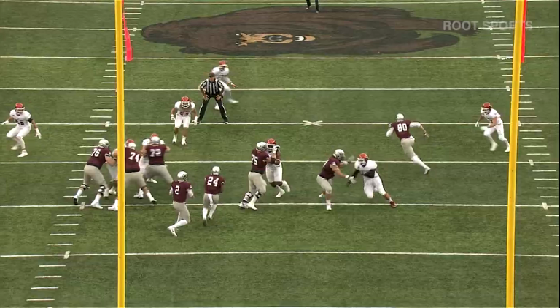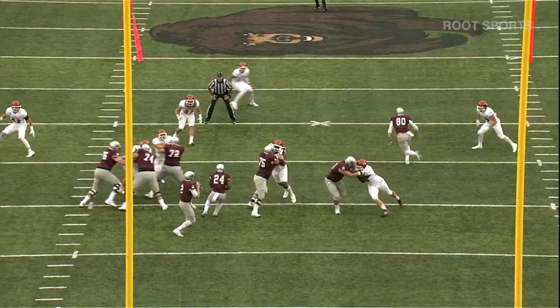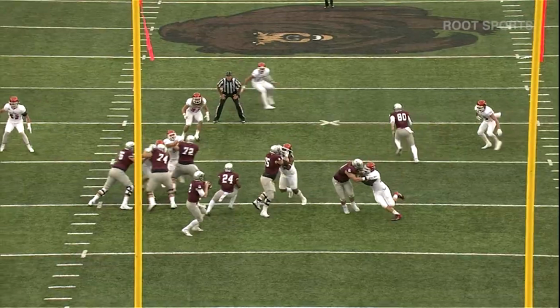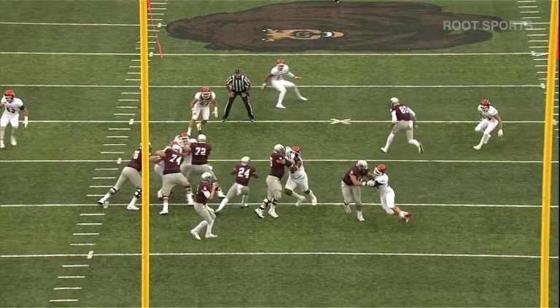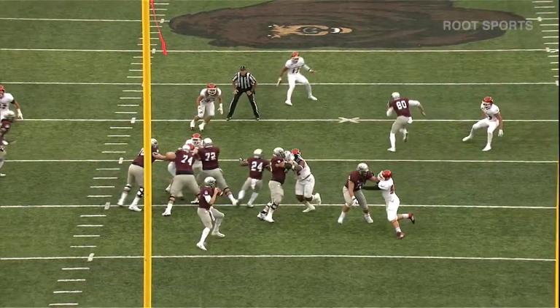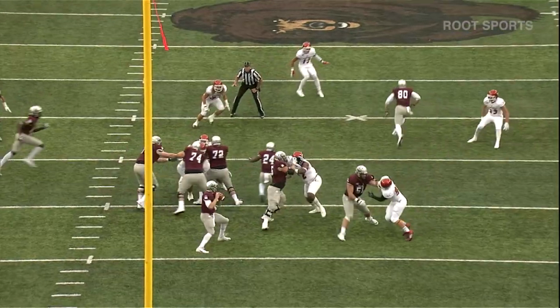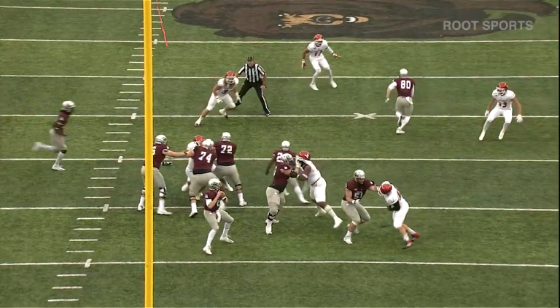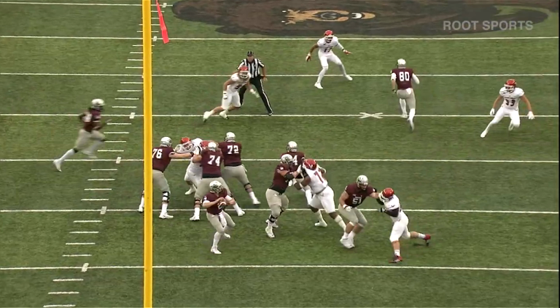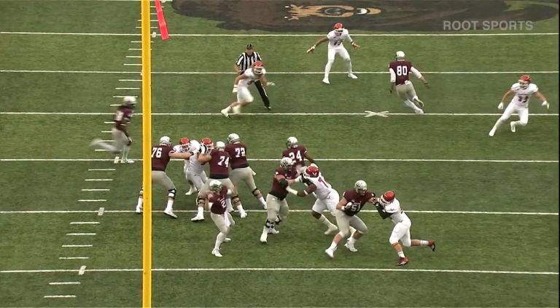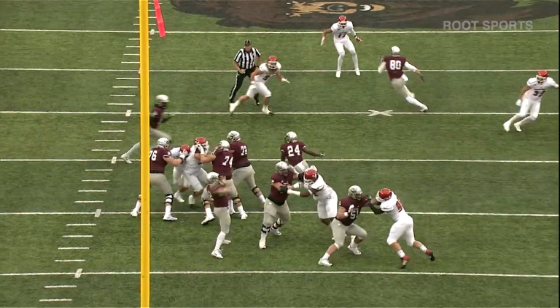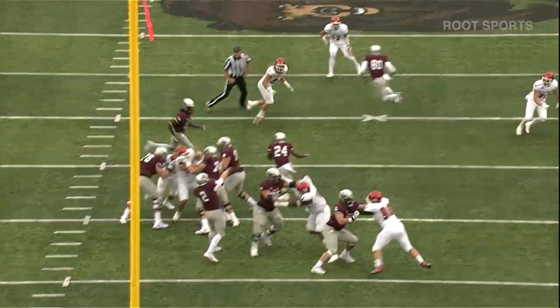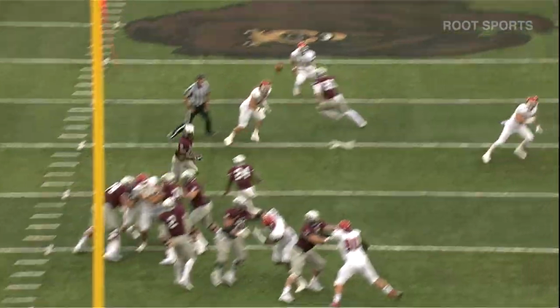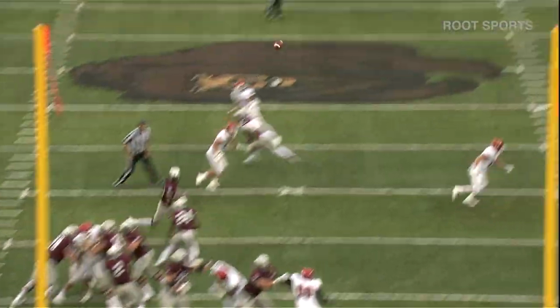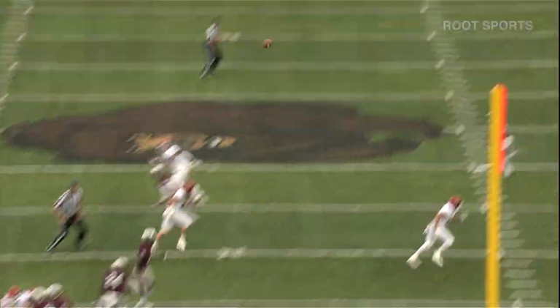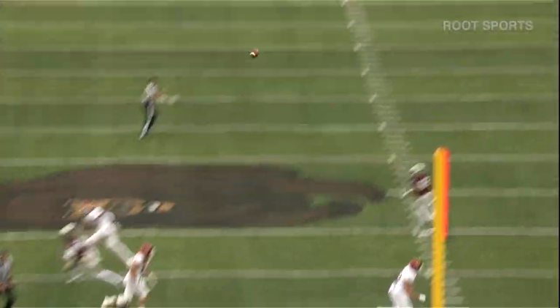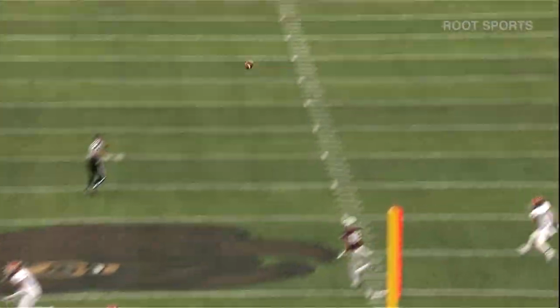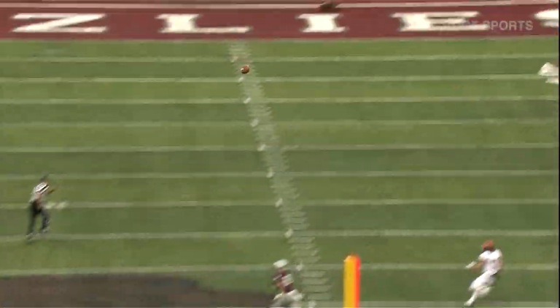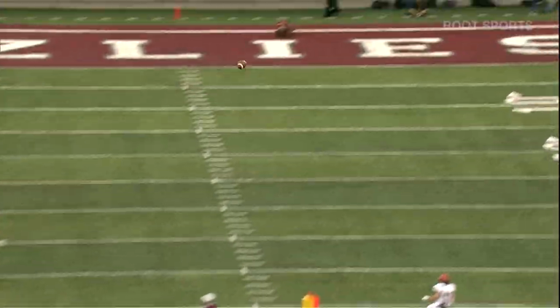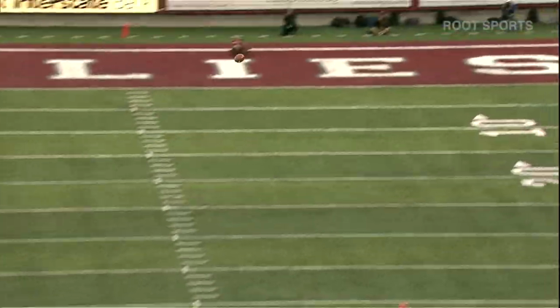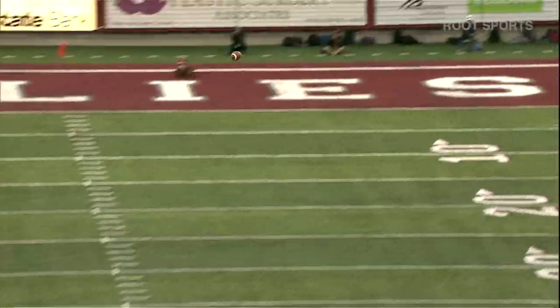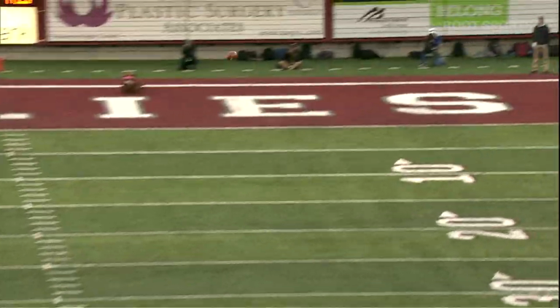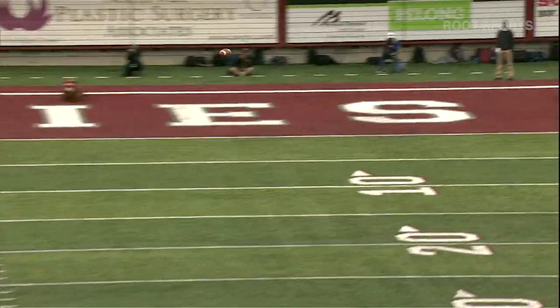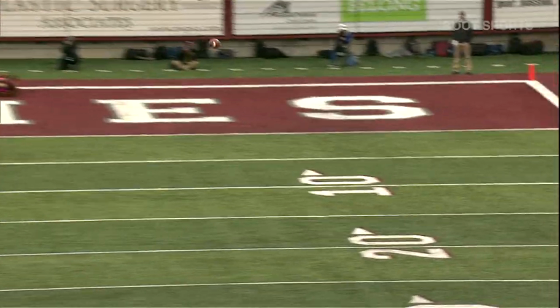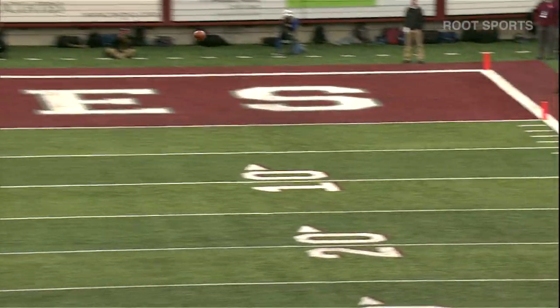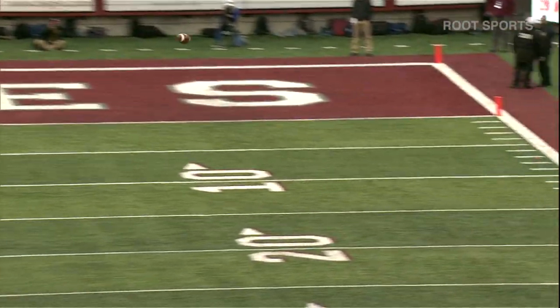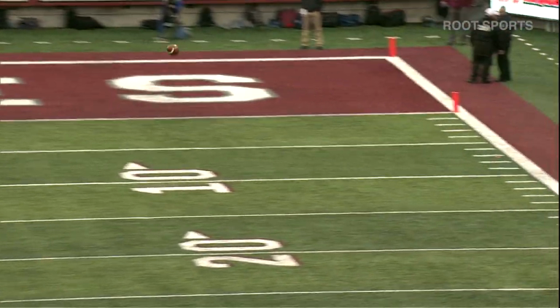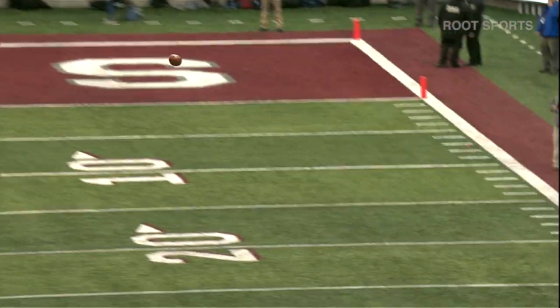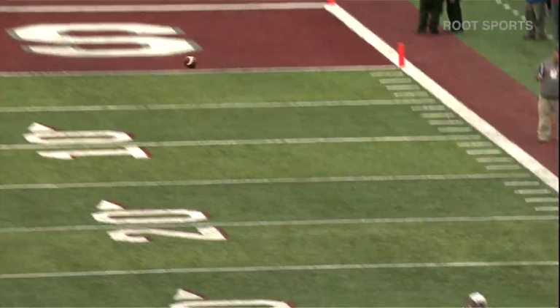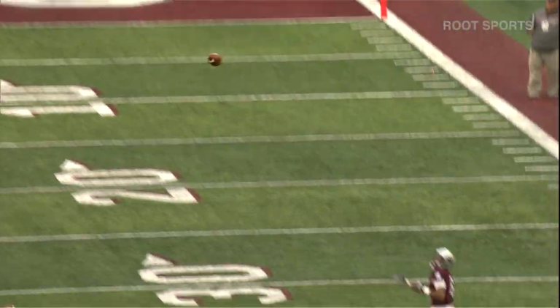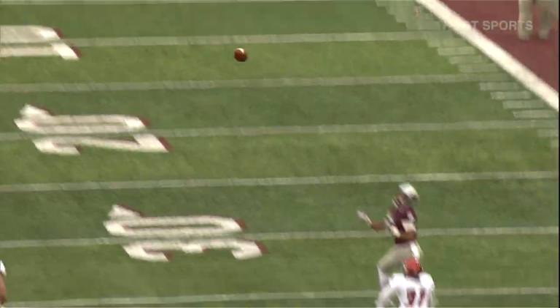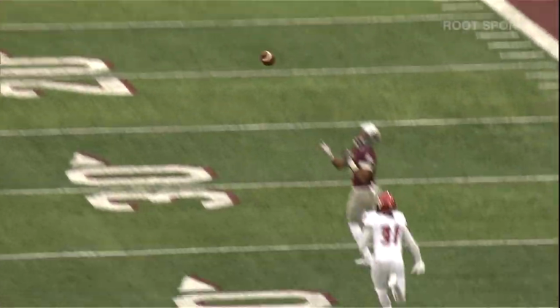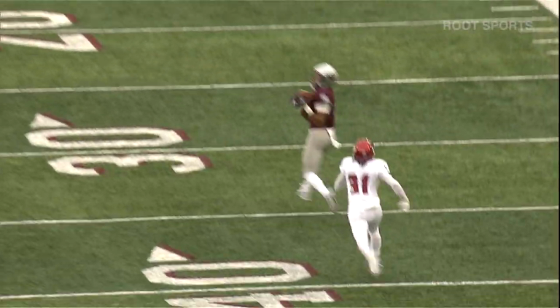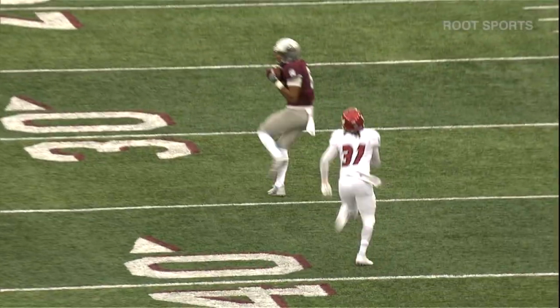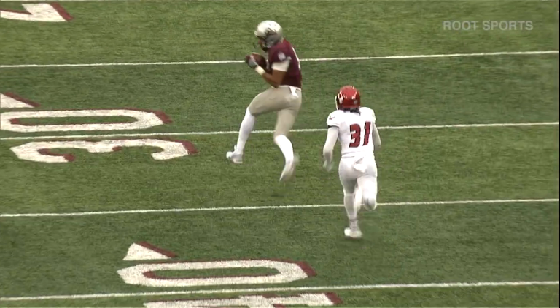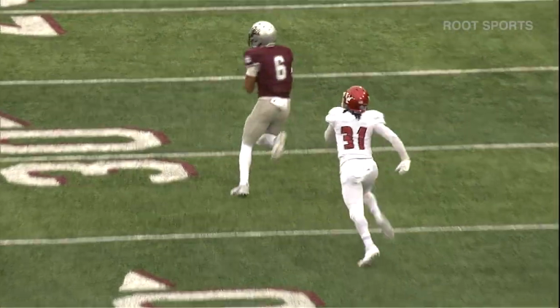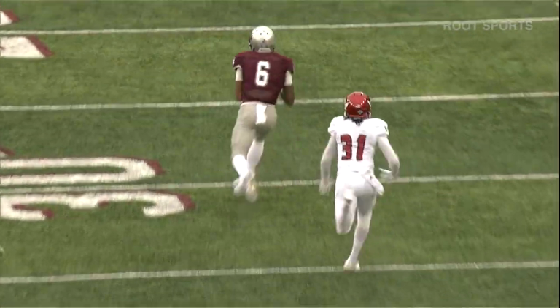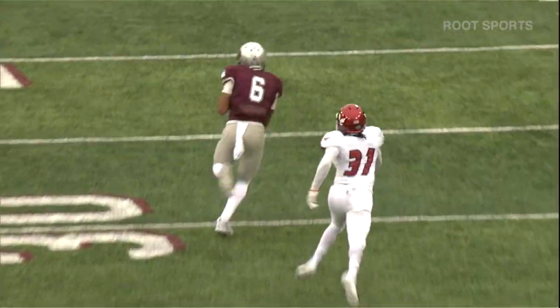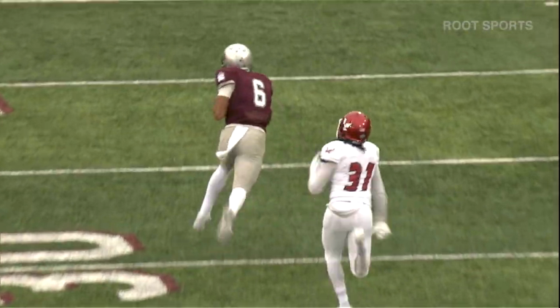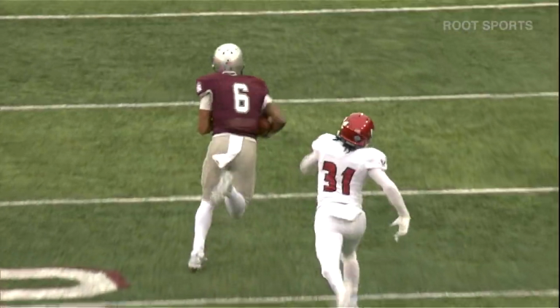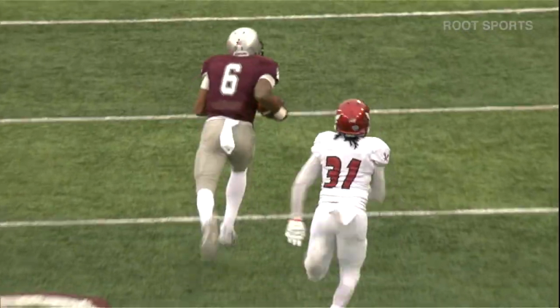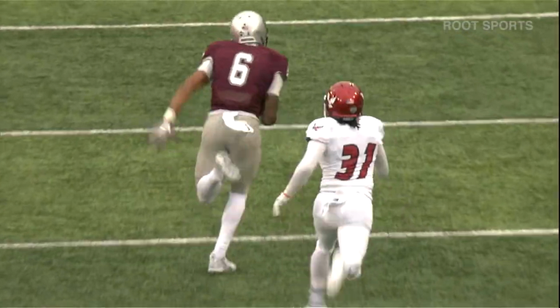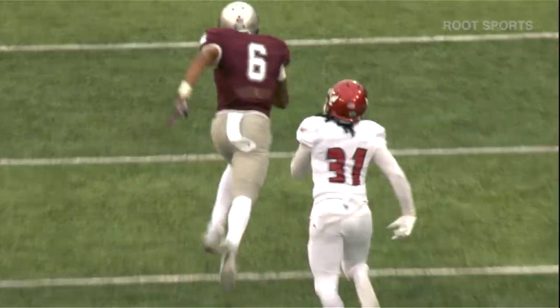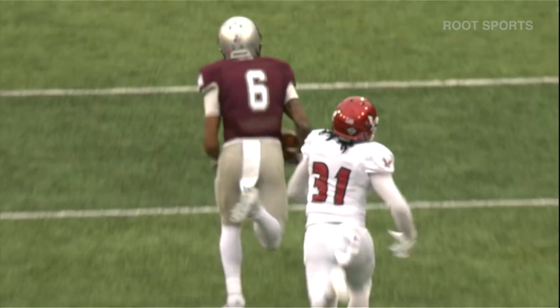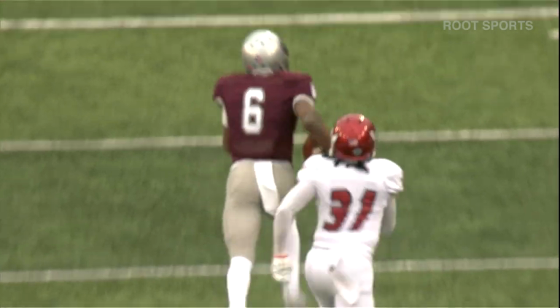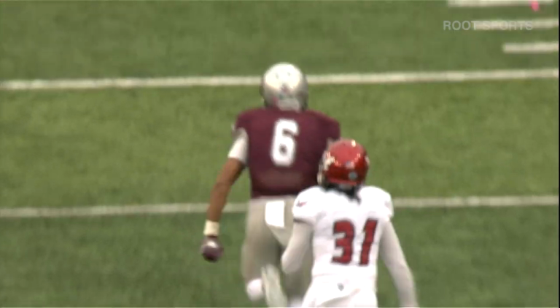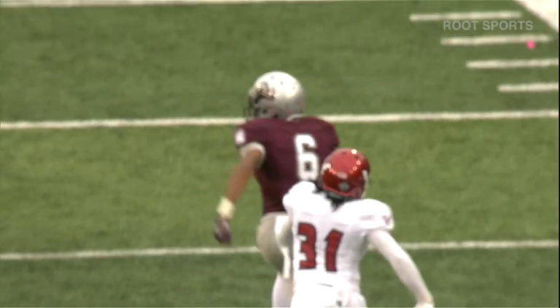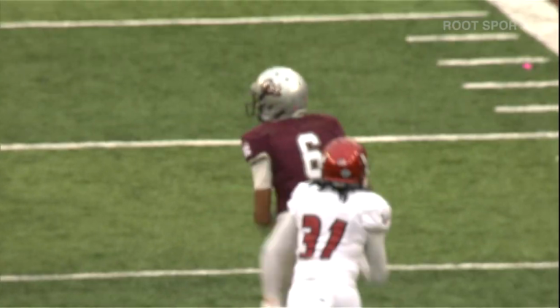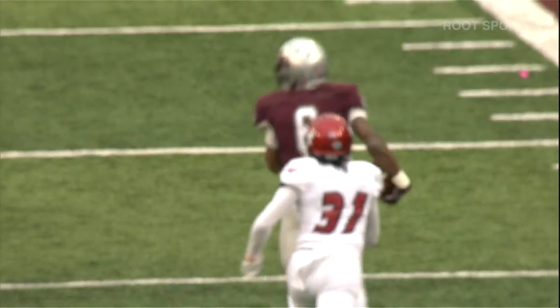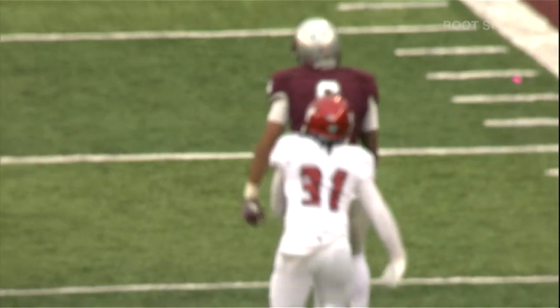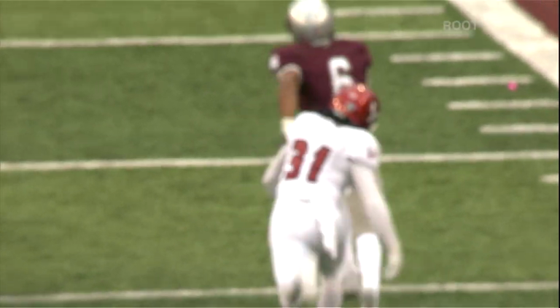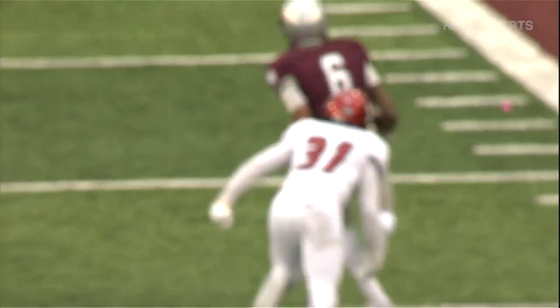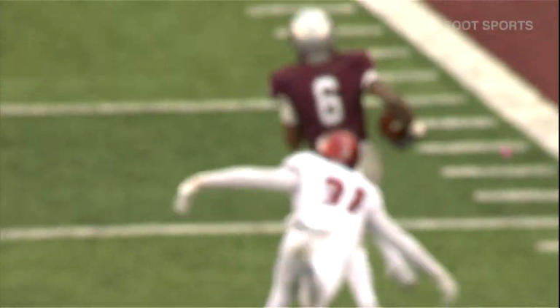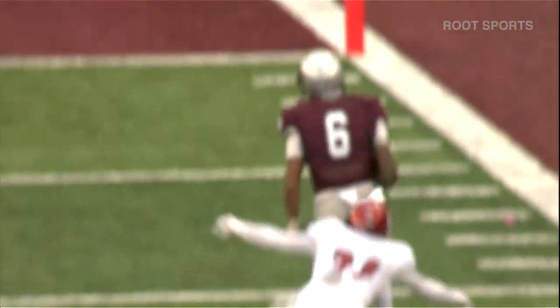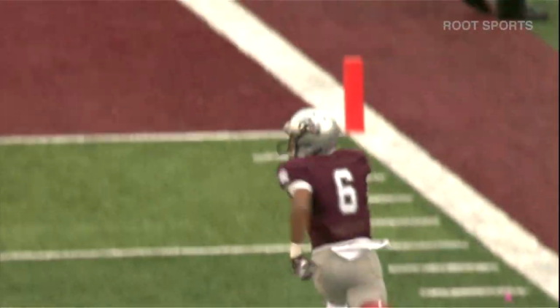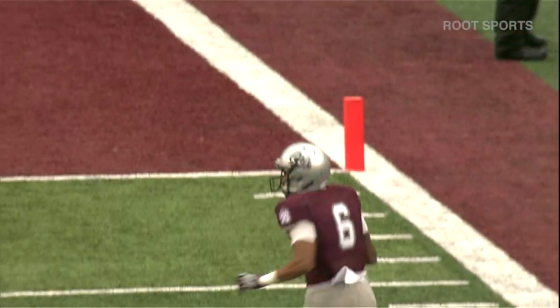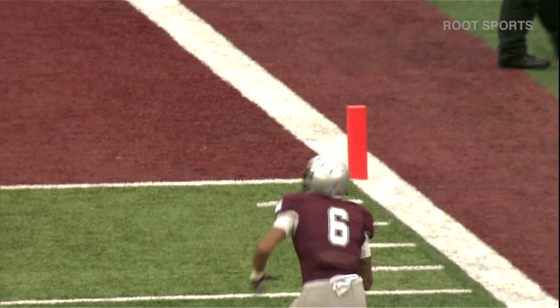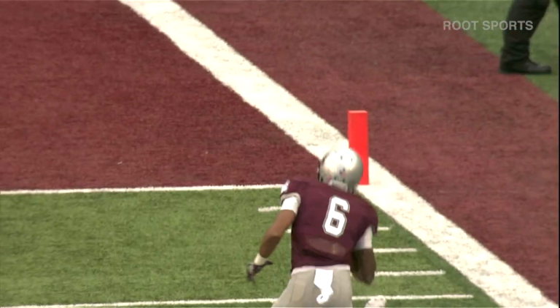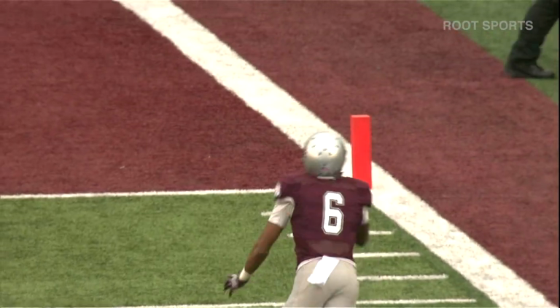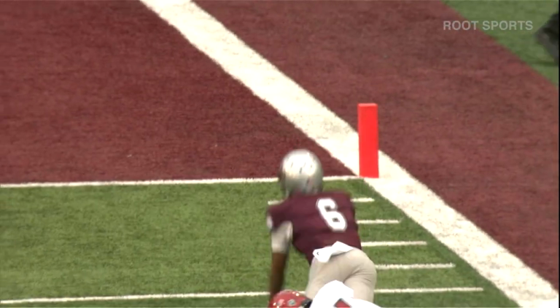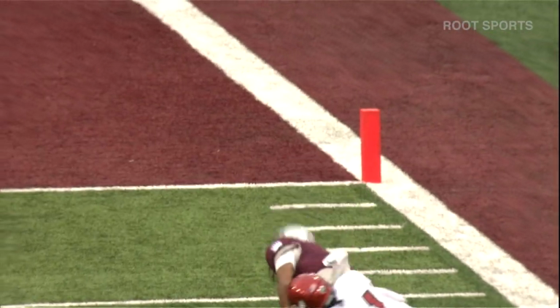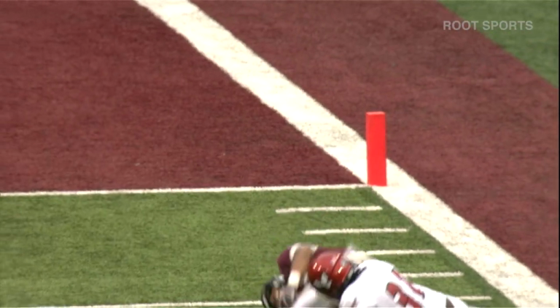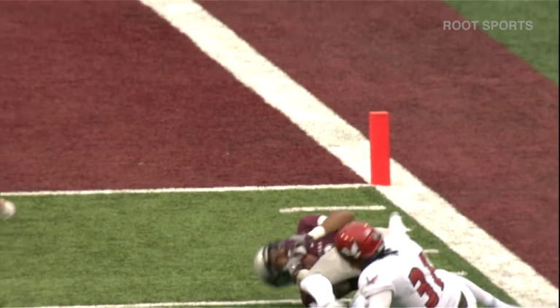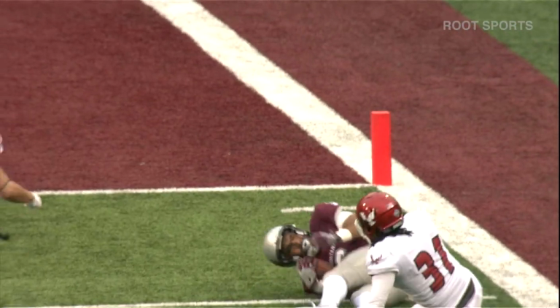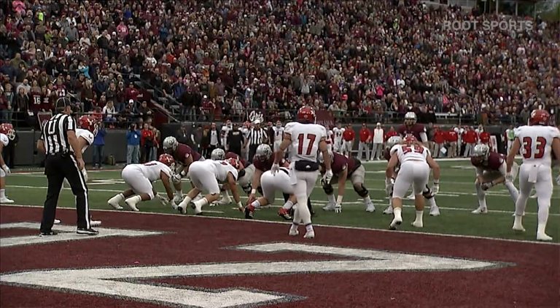Middle of the field, Jensen will fake the handoff, looking downfield to the left for Keenan Curran. He's got him at the 30, inside the 20.